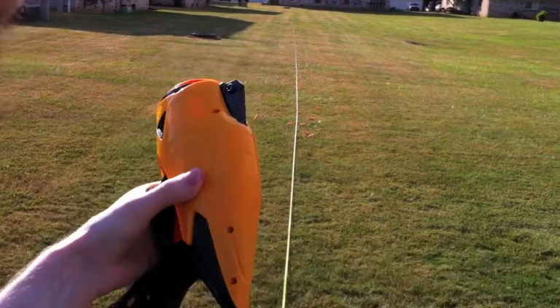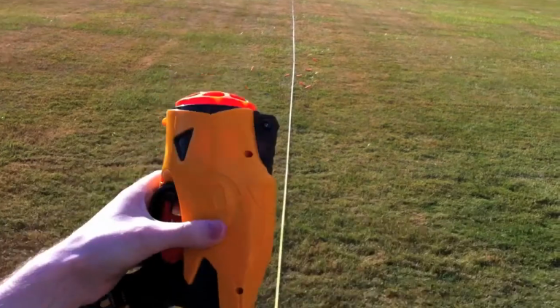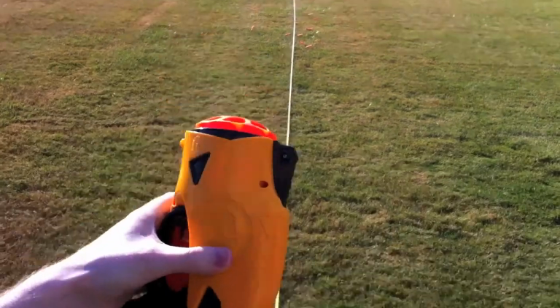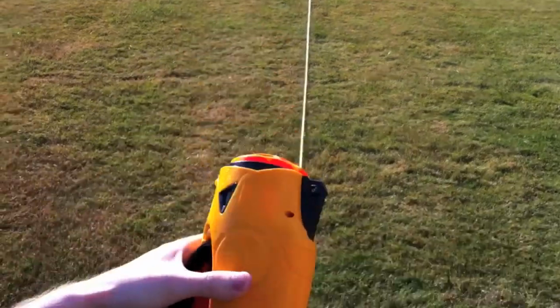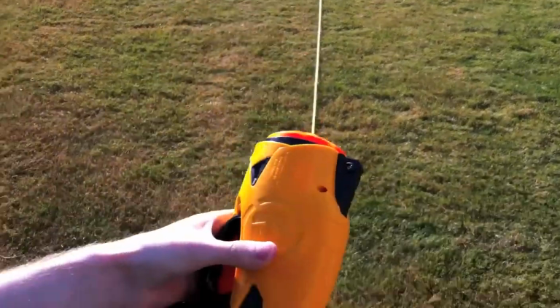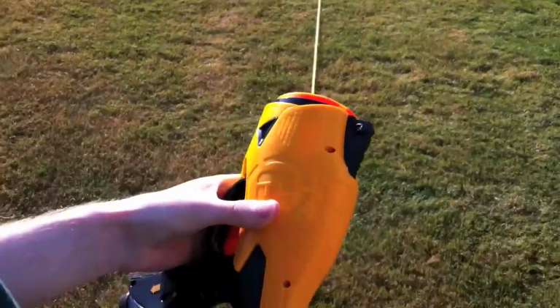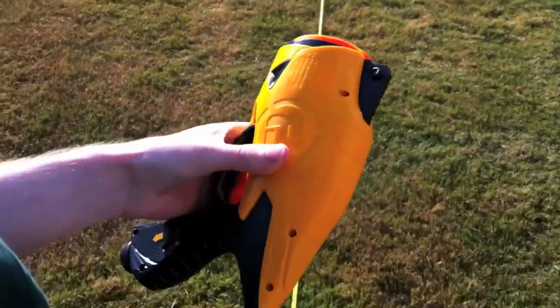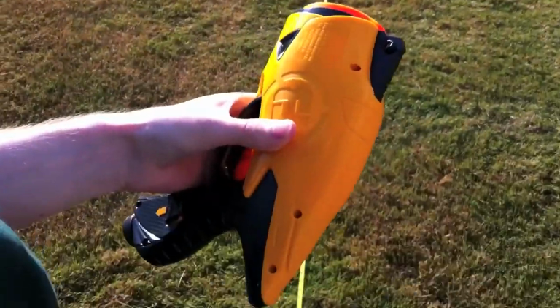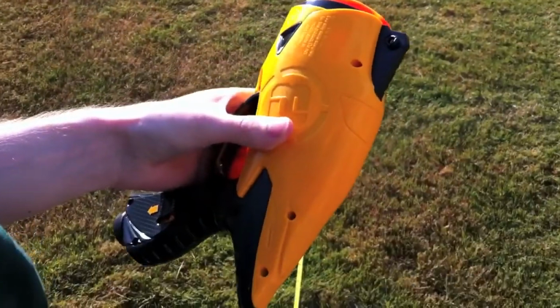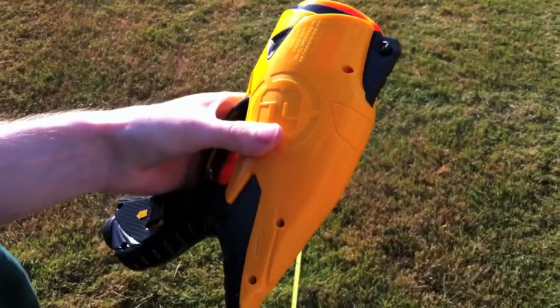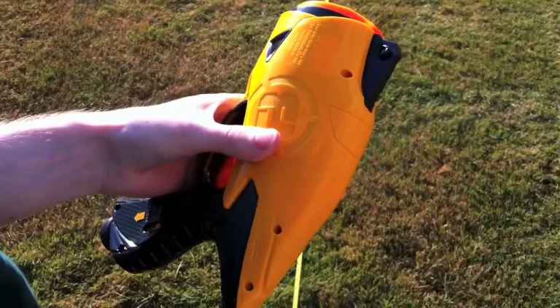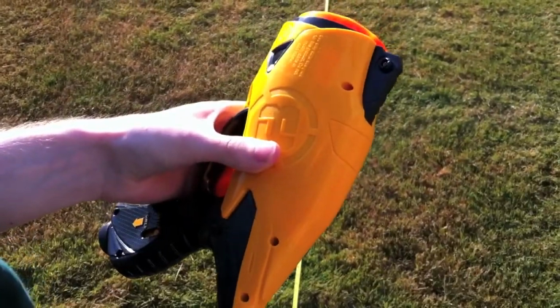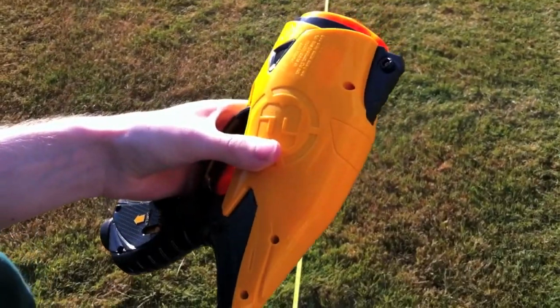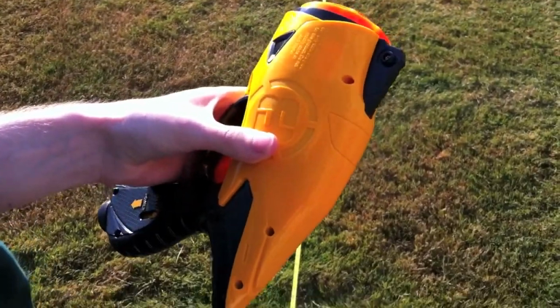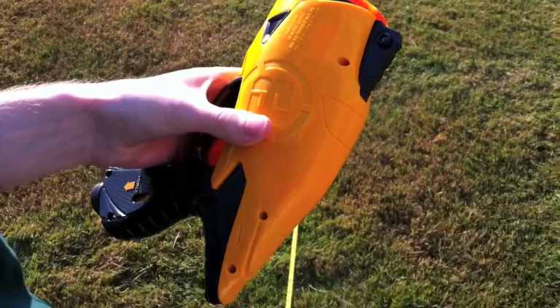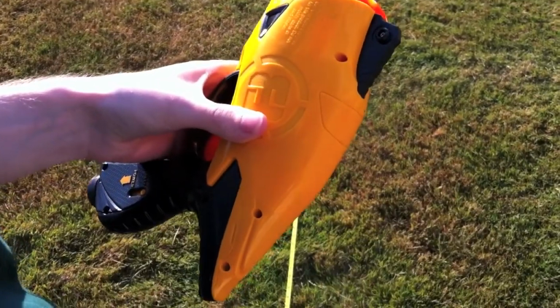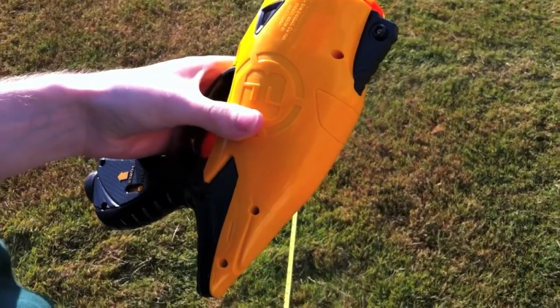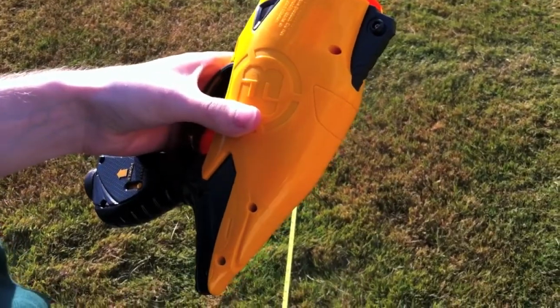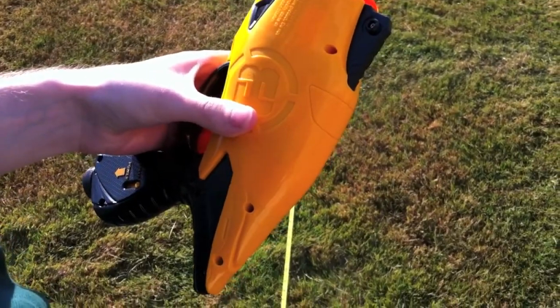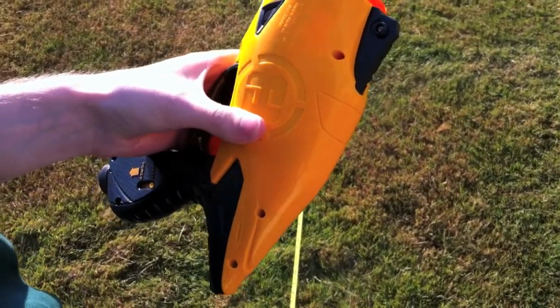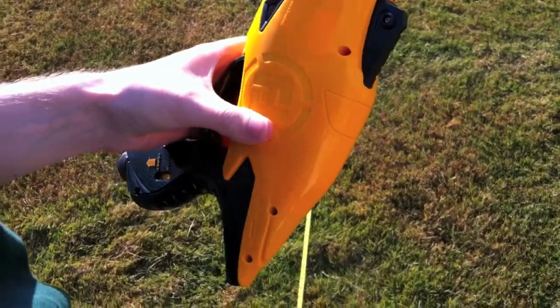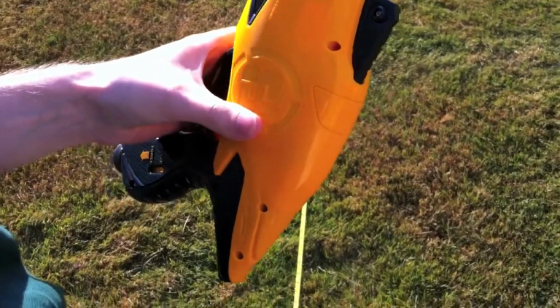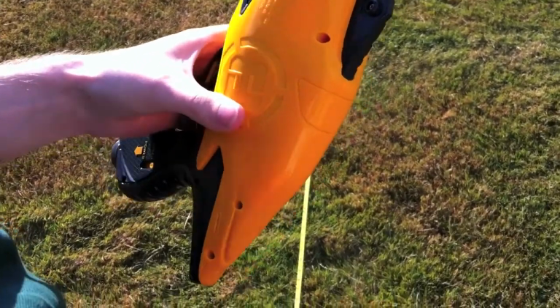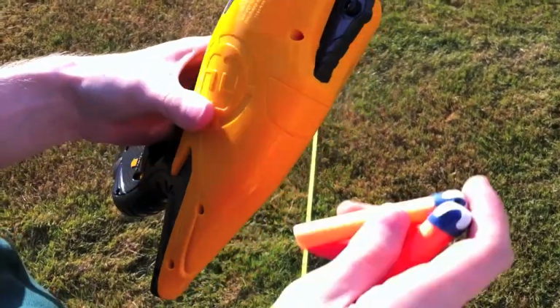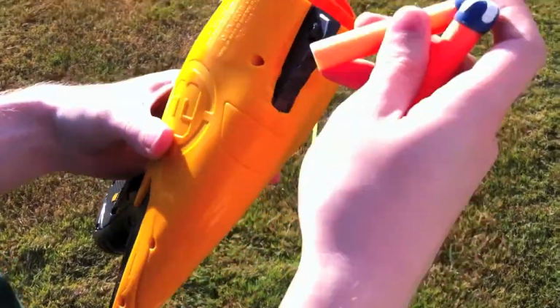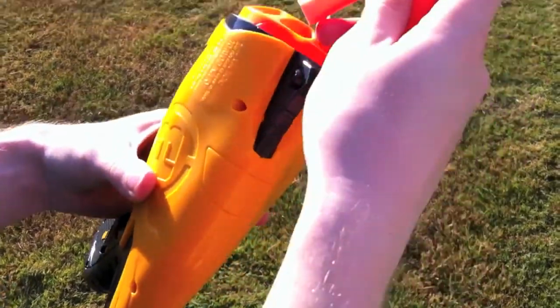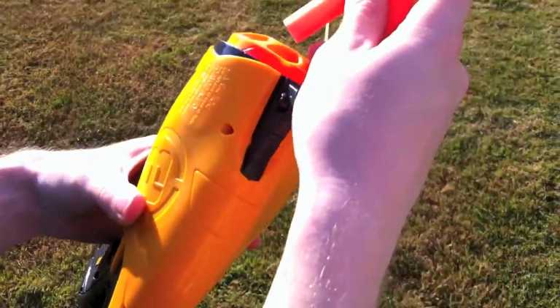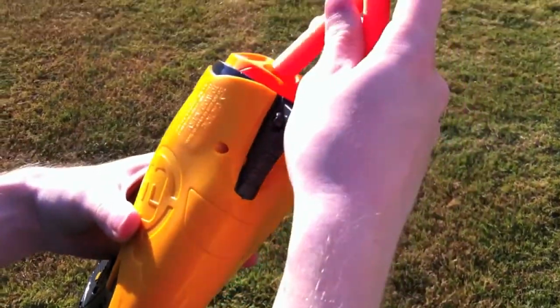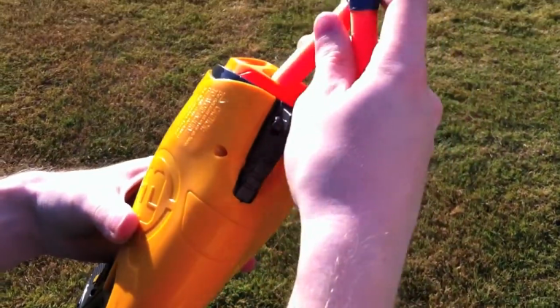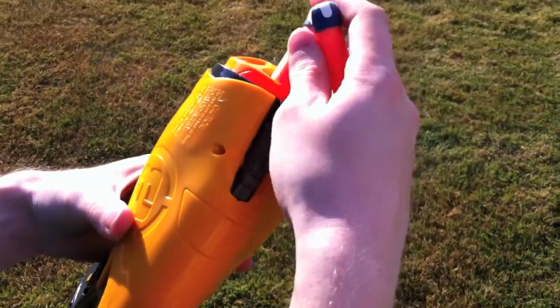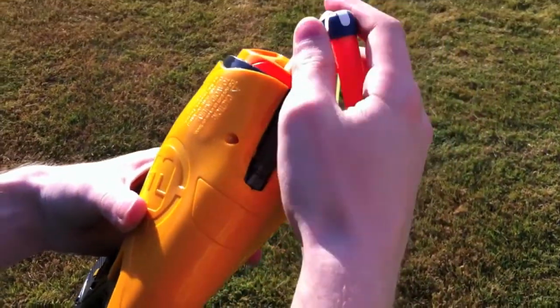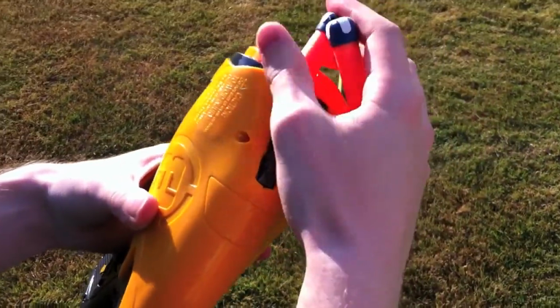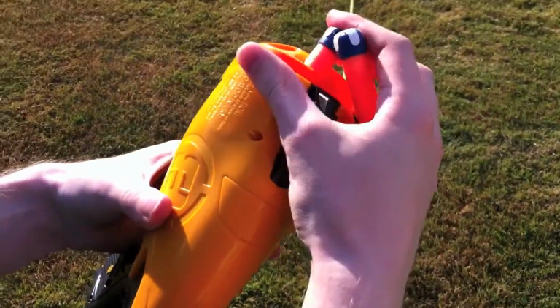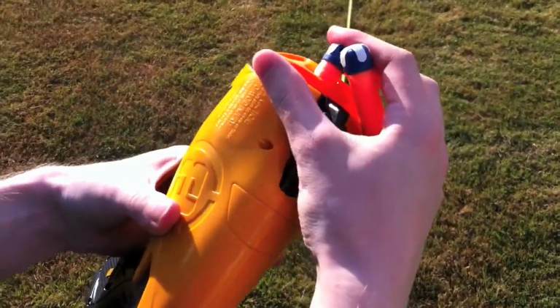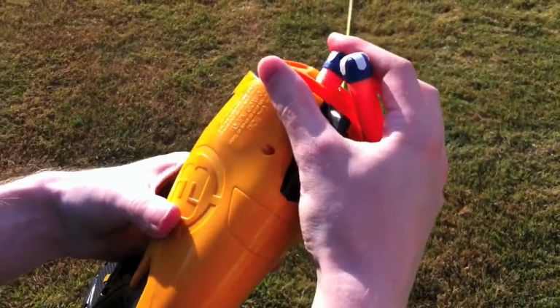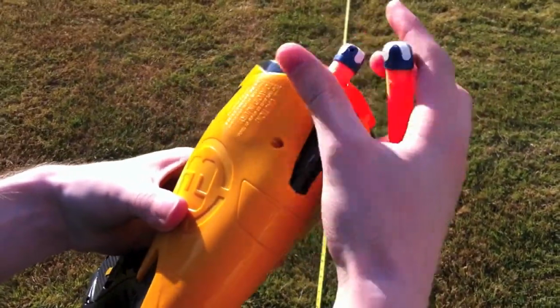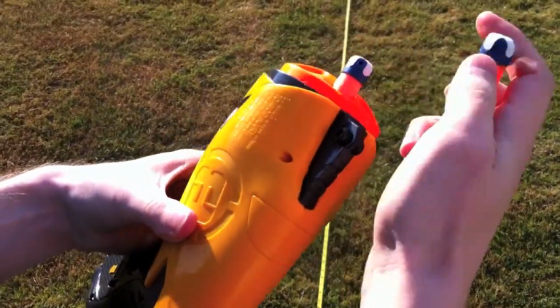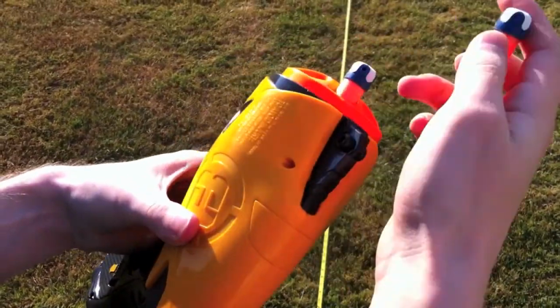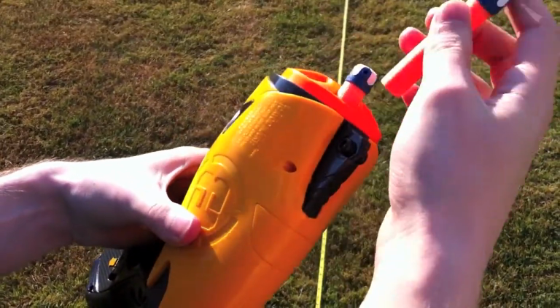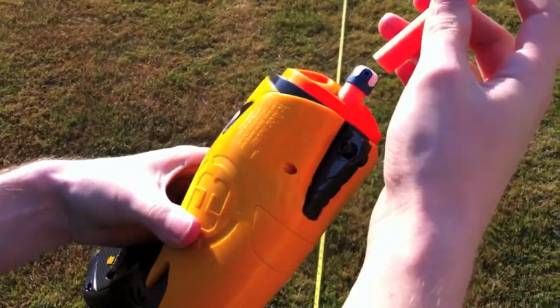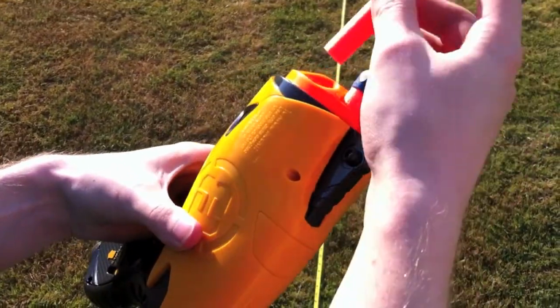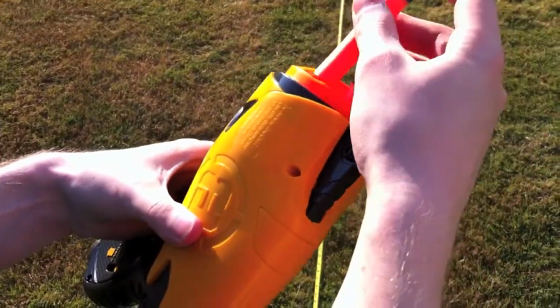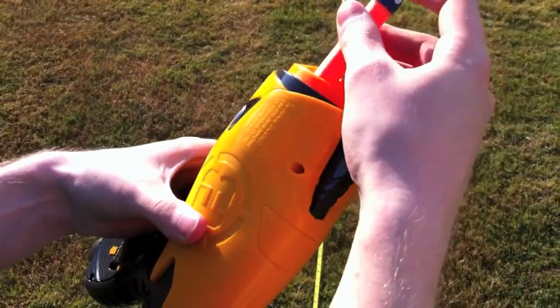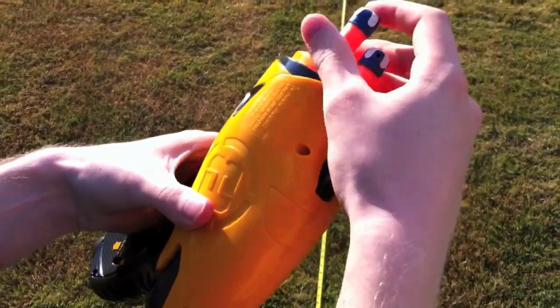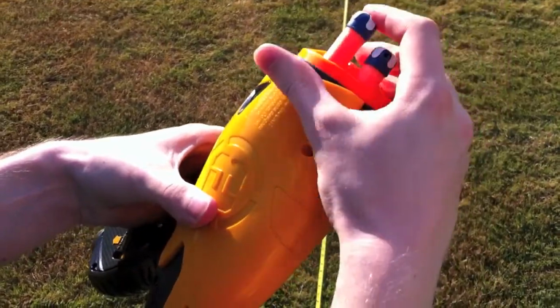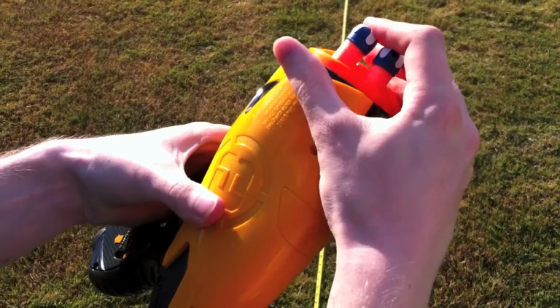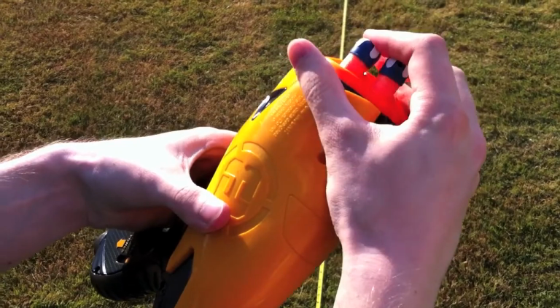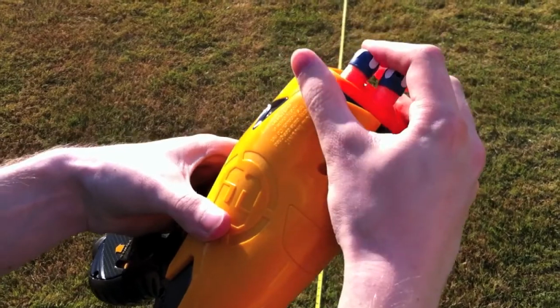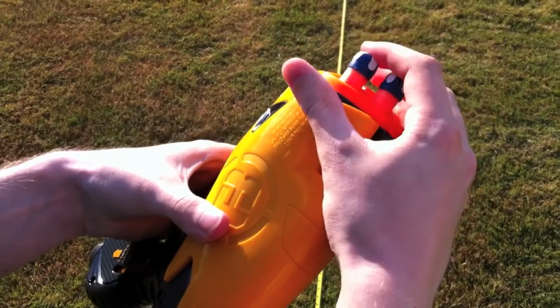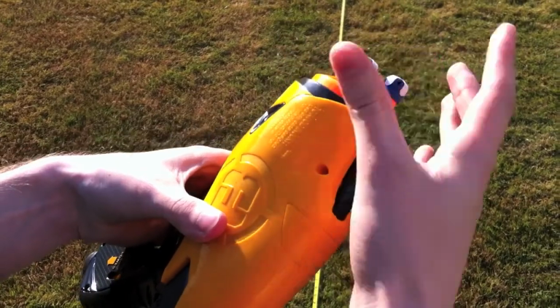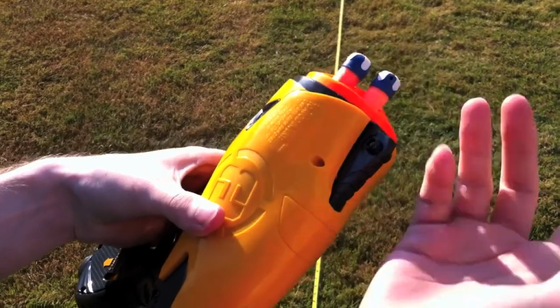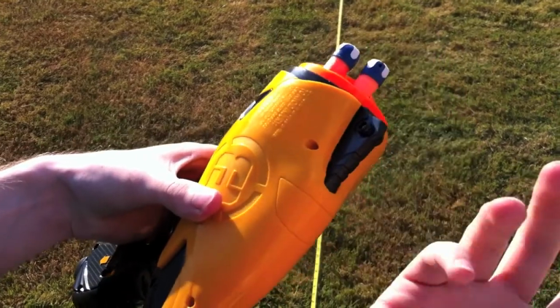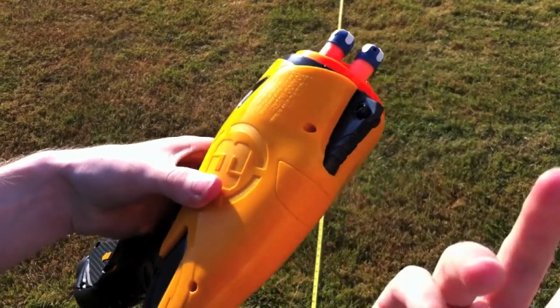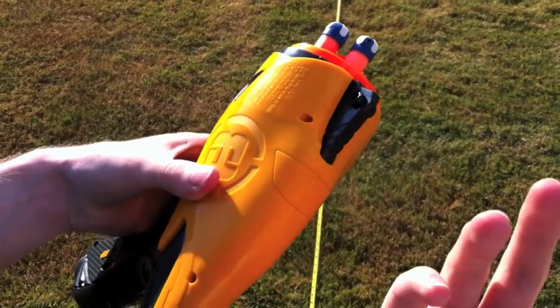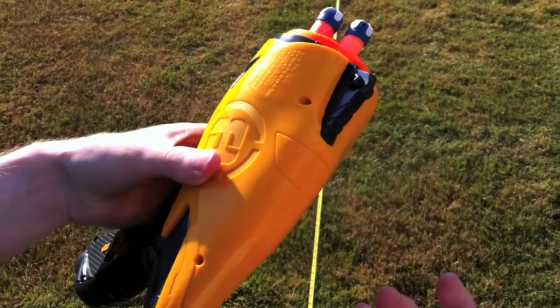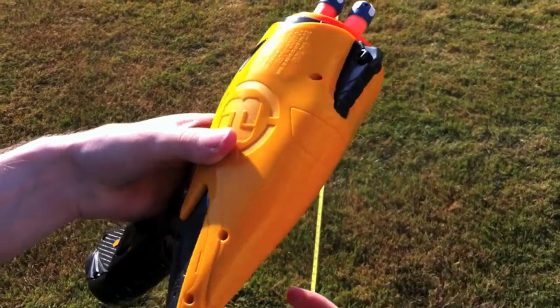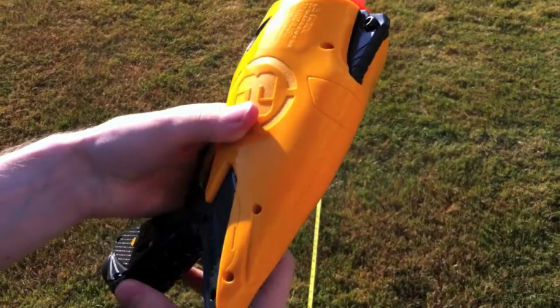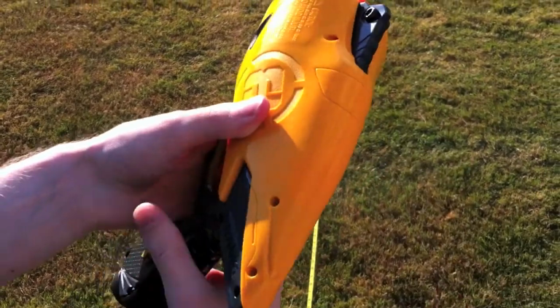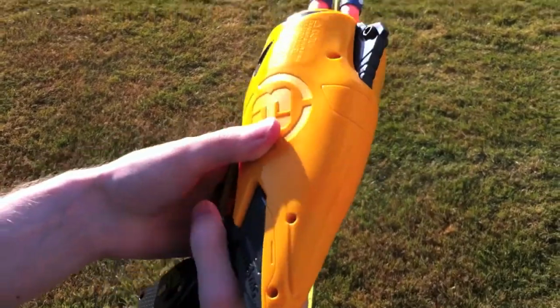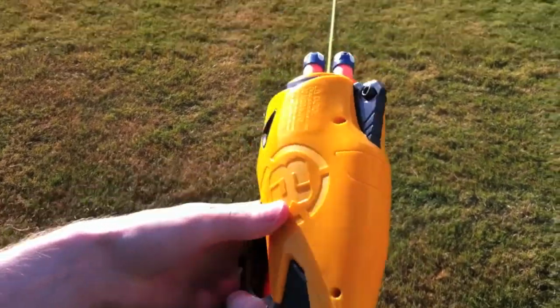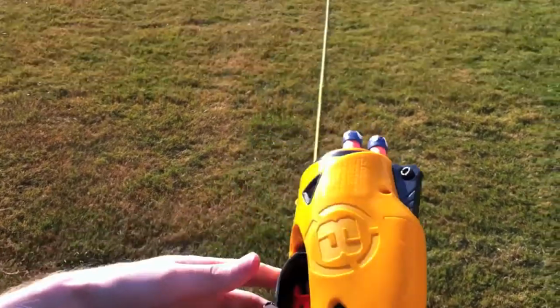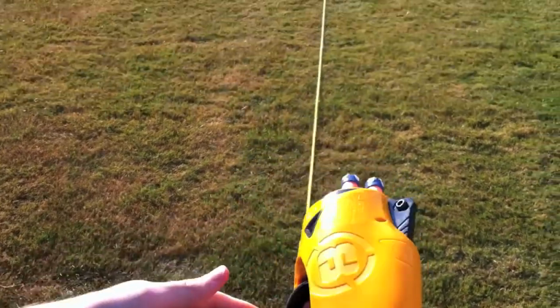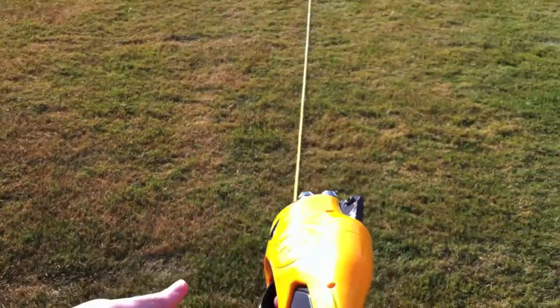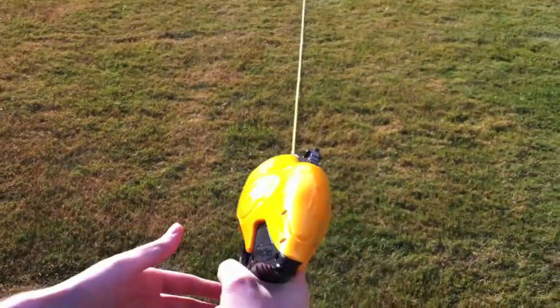There we go. As you notice, two of the shots didn't fire. Sometimes the turret doesn't actually move, but if you just keep pulling the trigger it will.